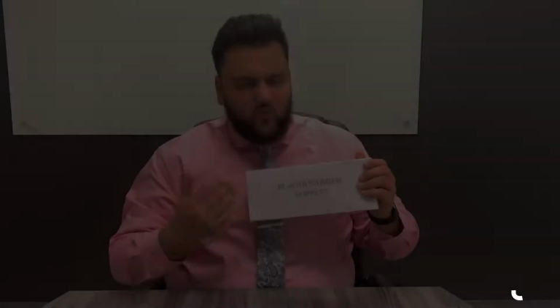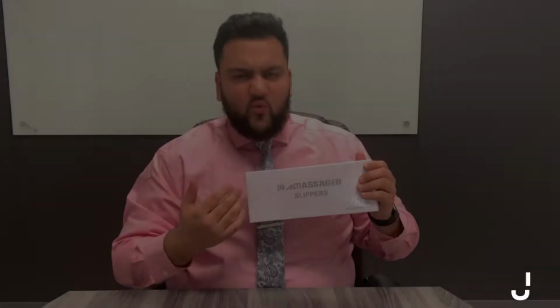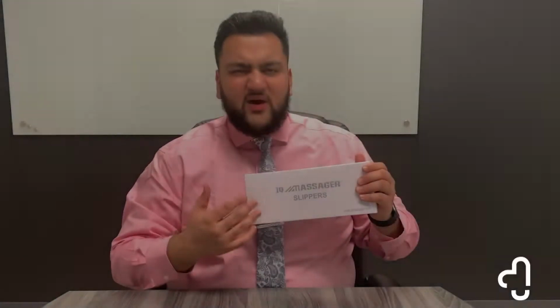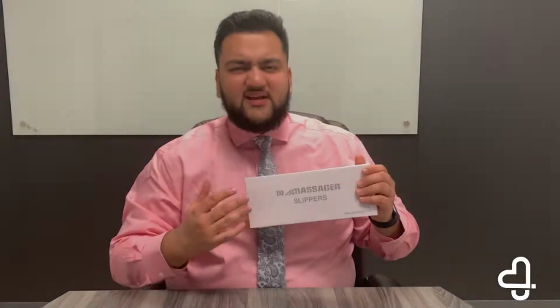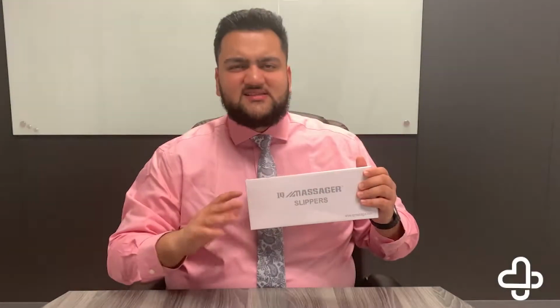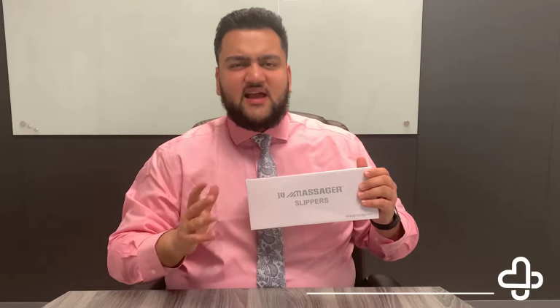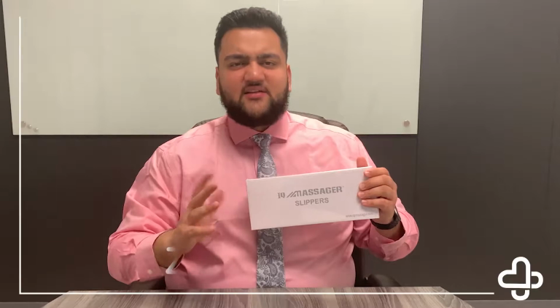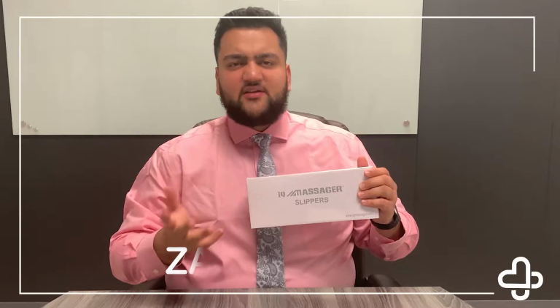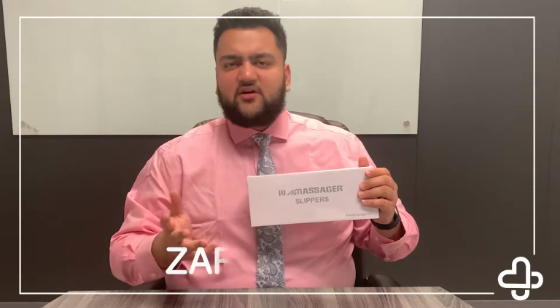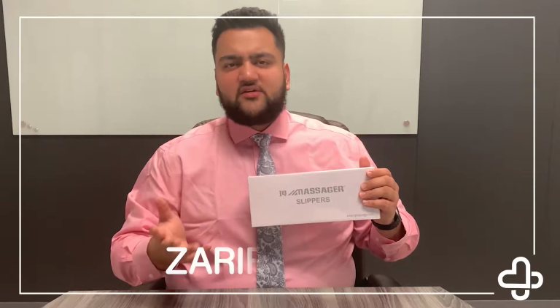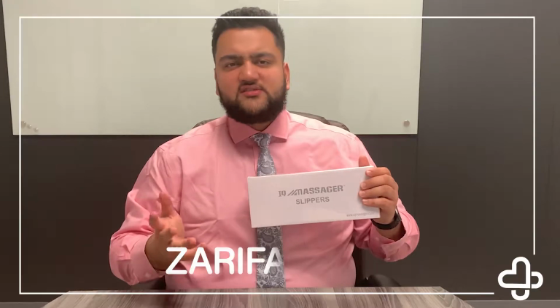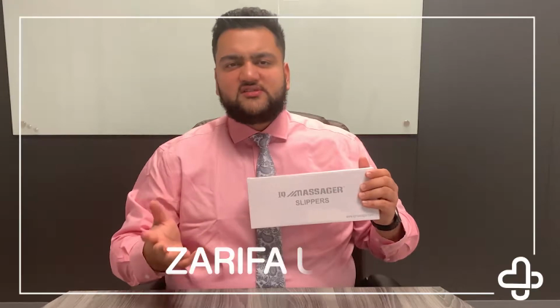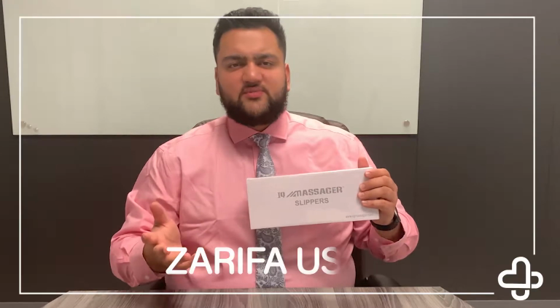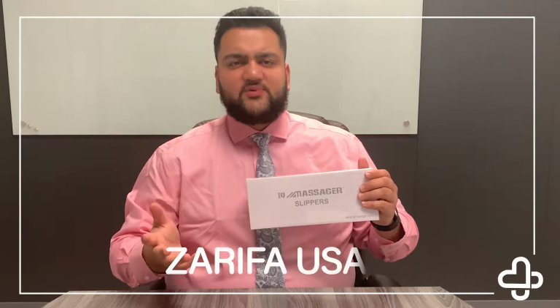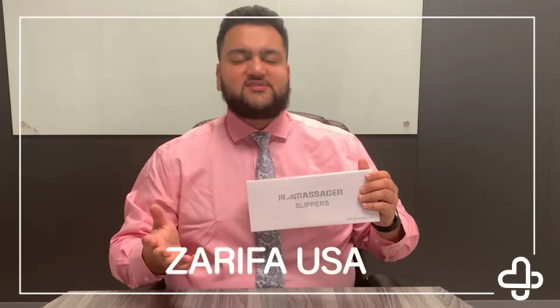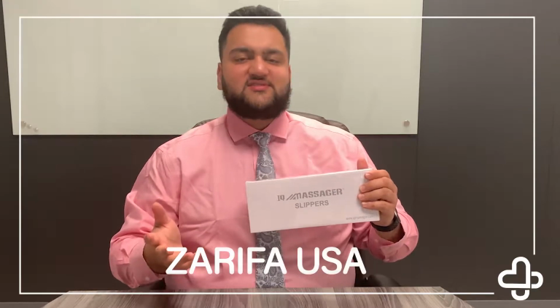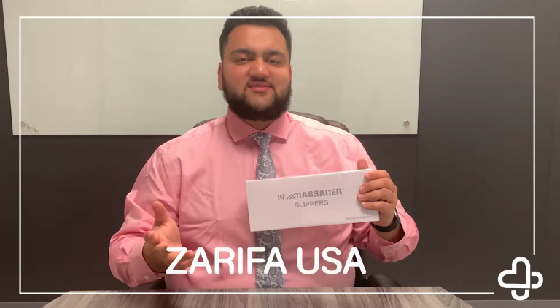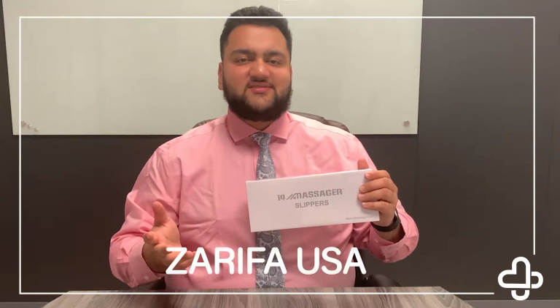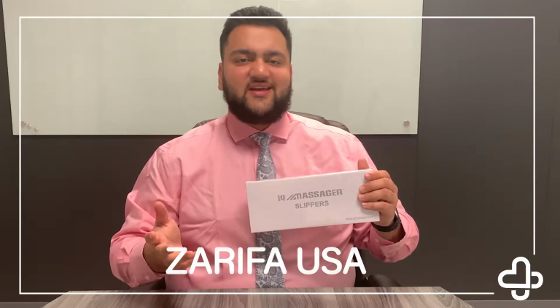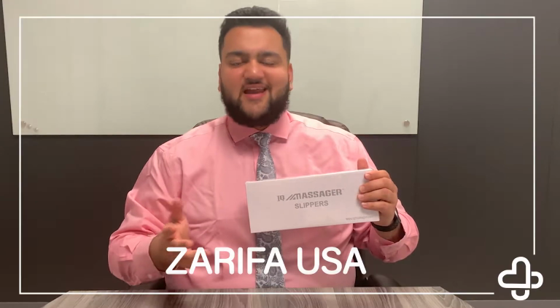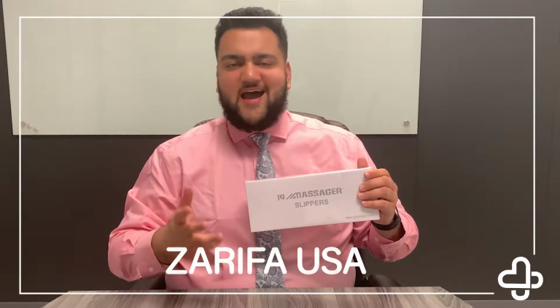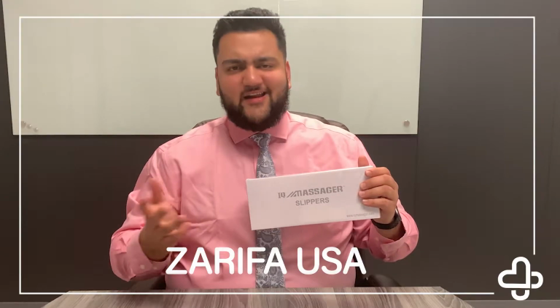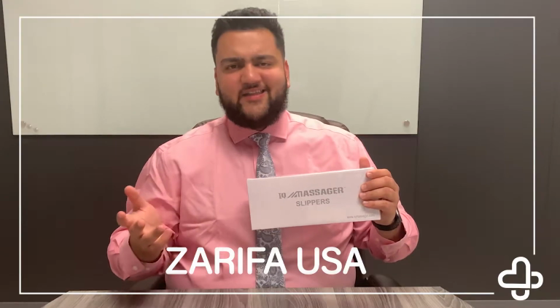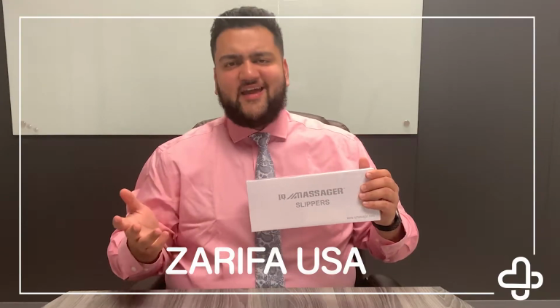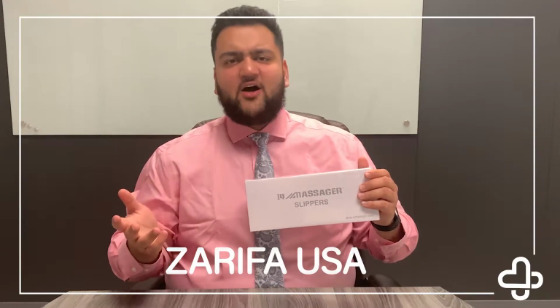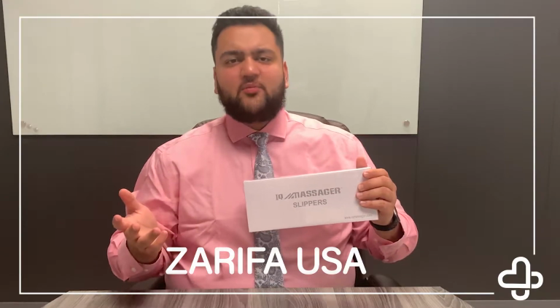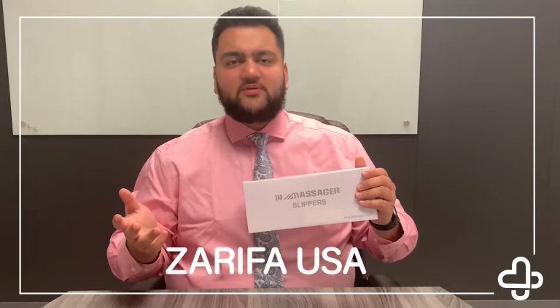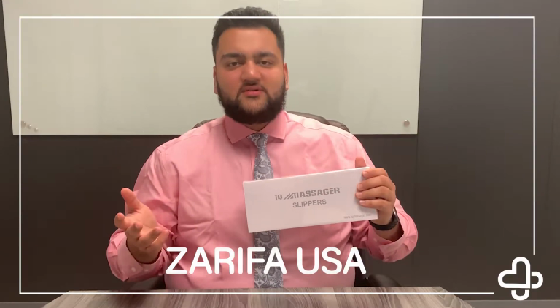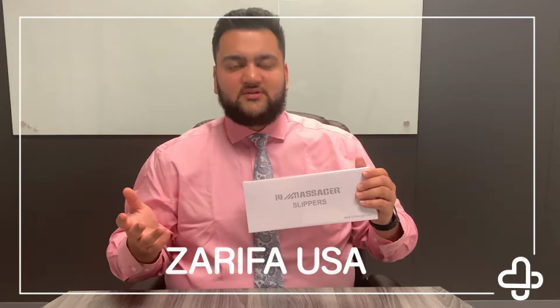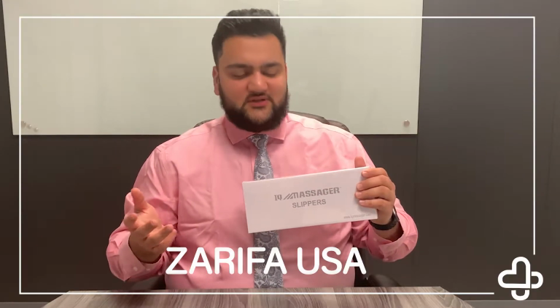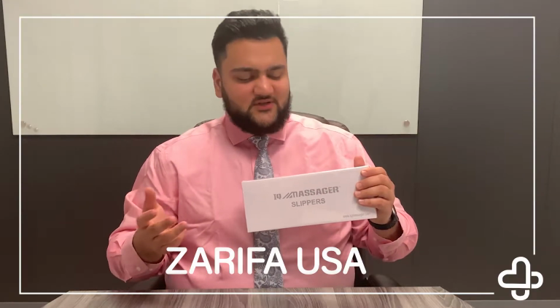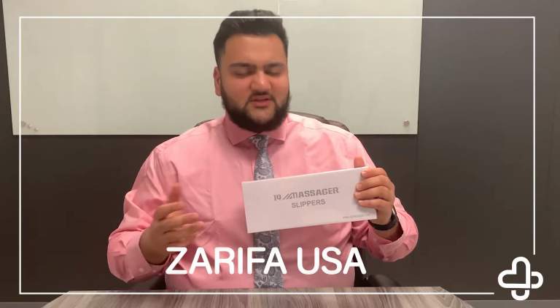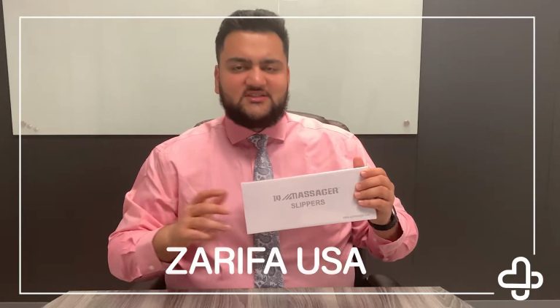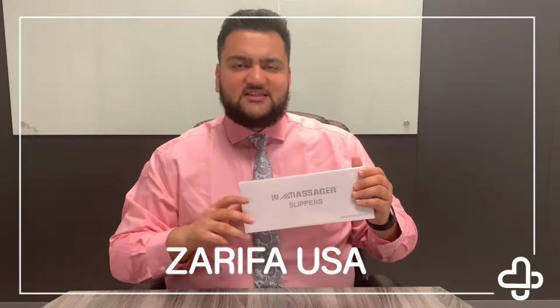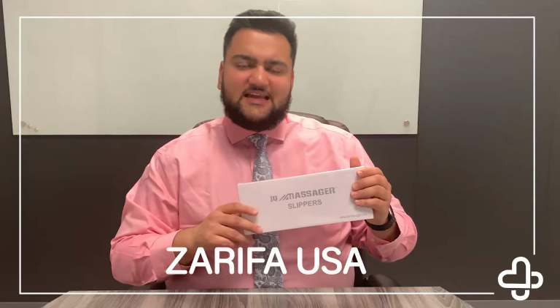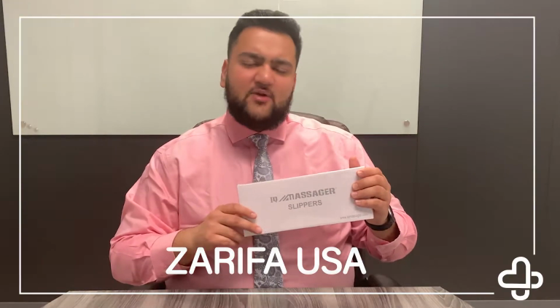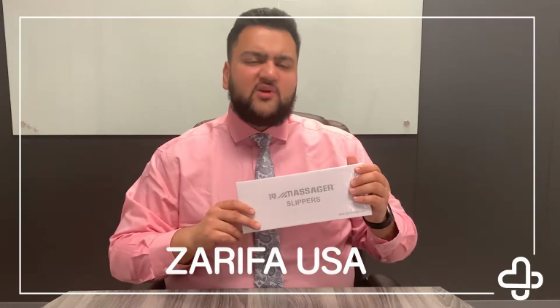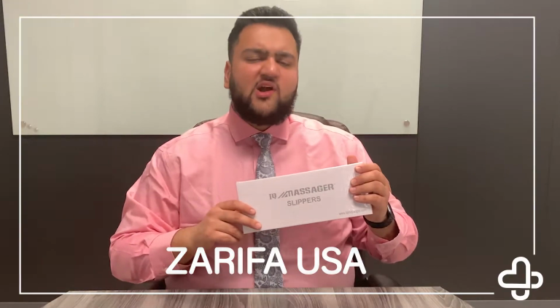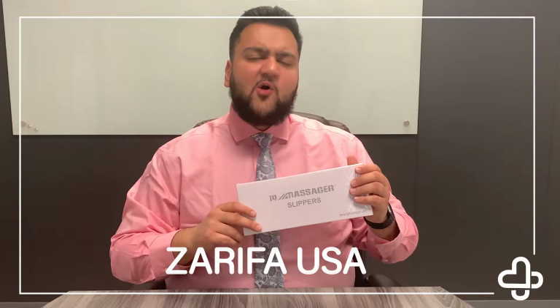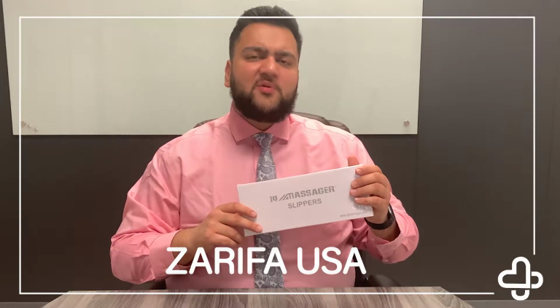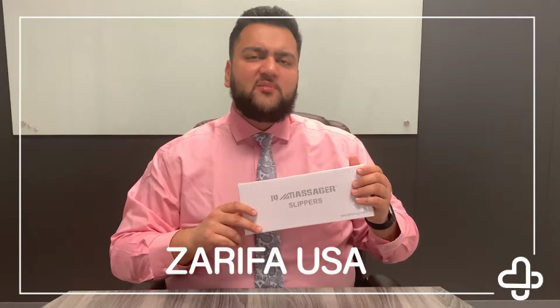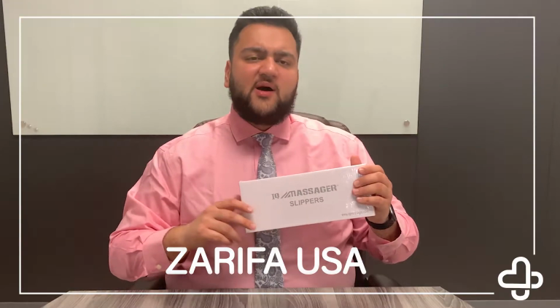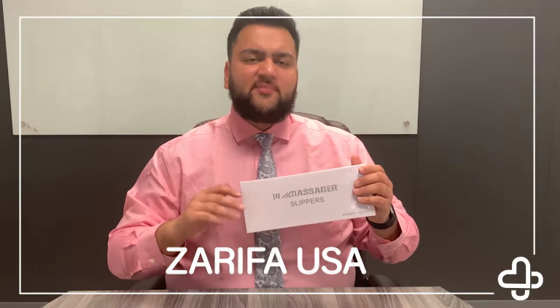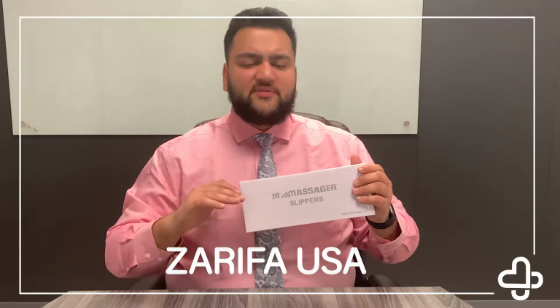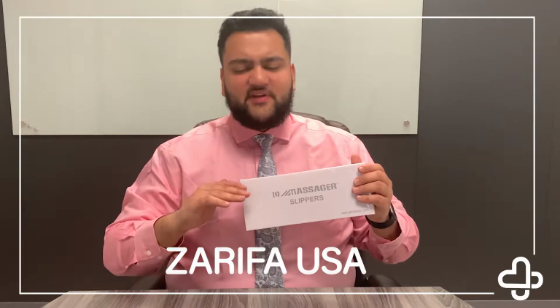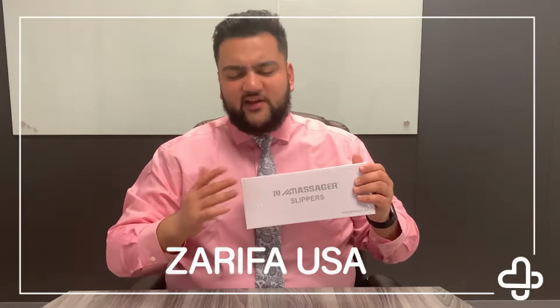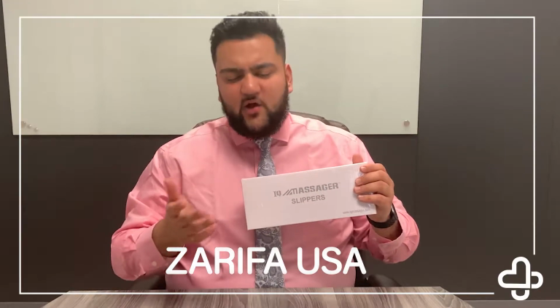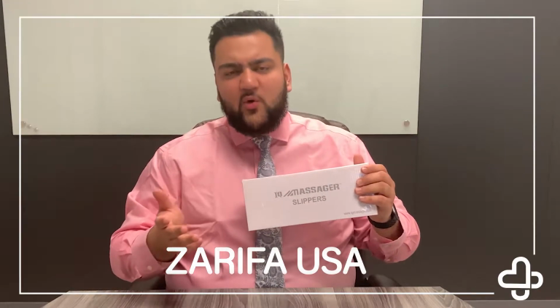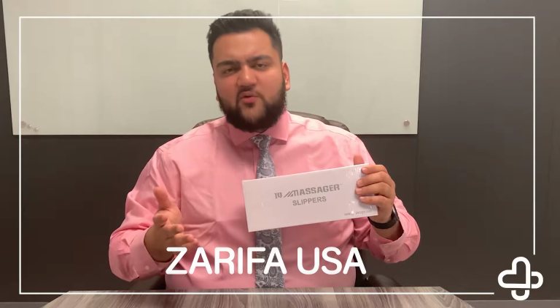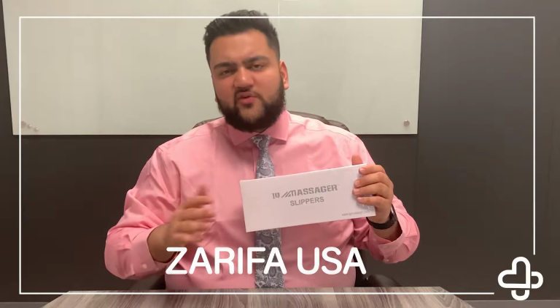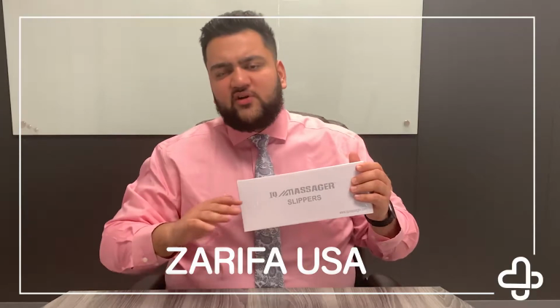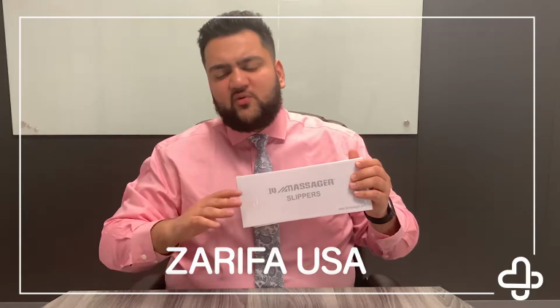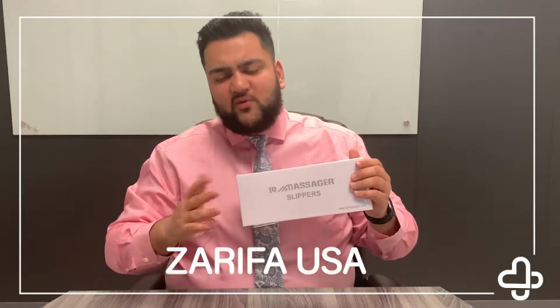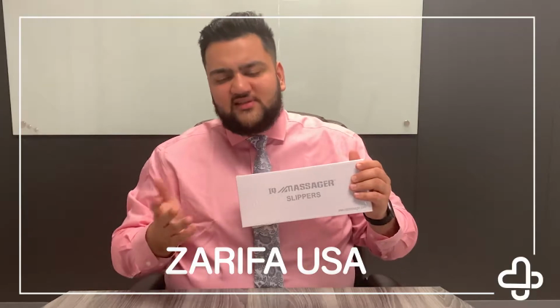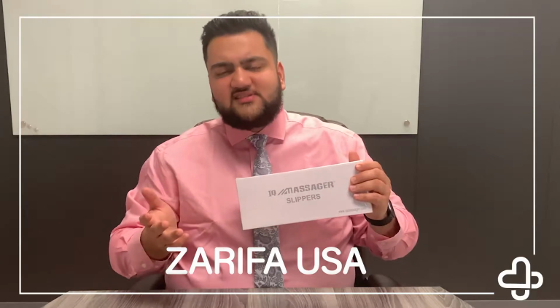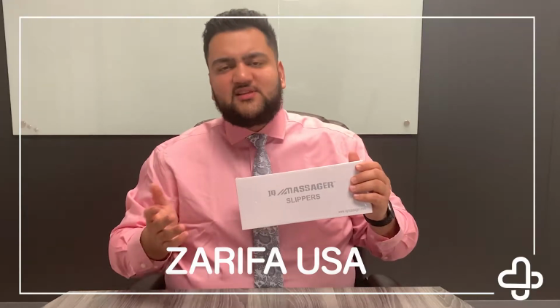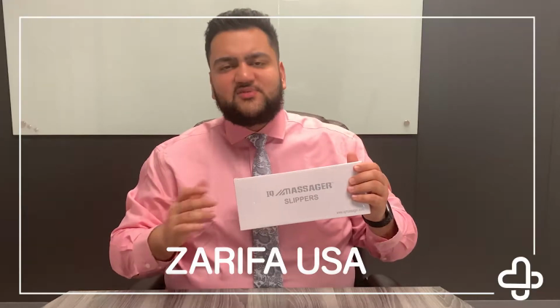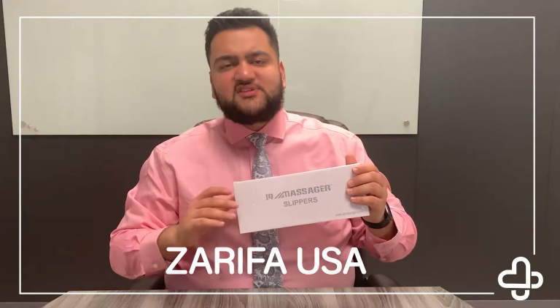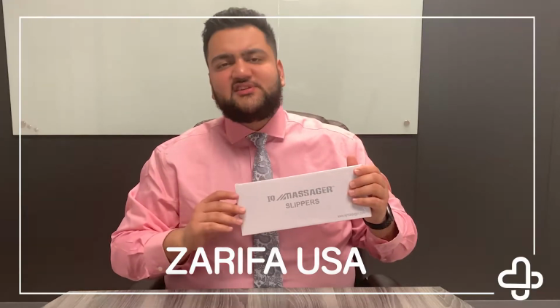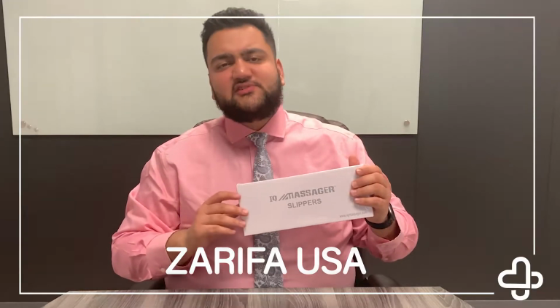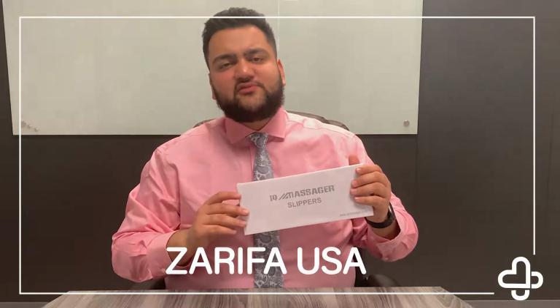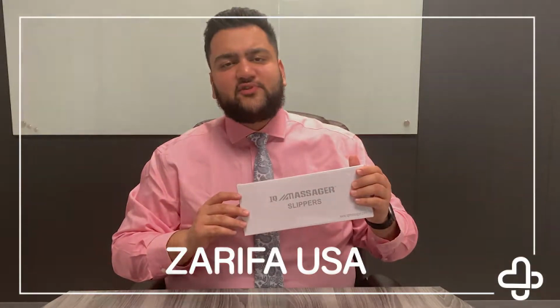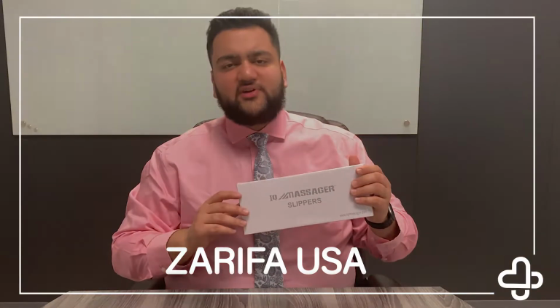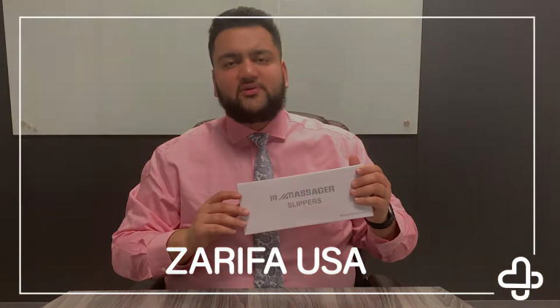What exactly are your slippers and how do they help? Today we're going to open them up and go over what the slippers can do for you.